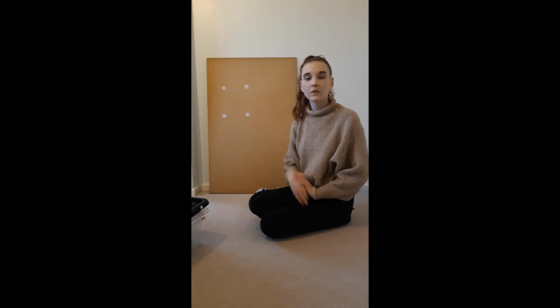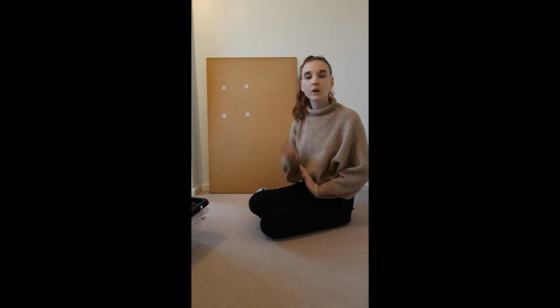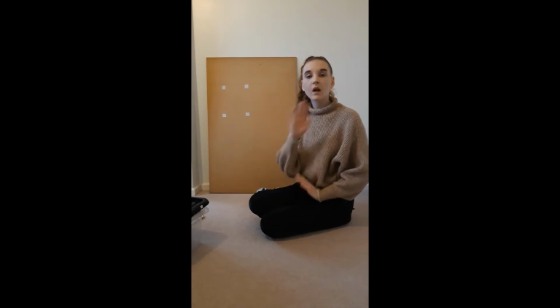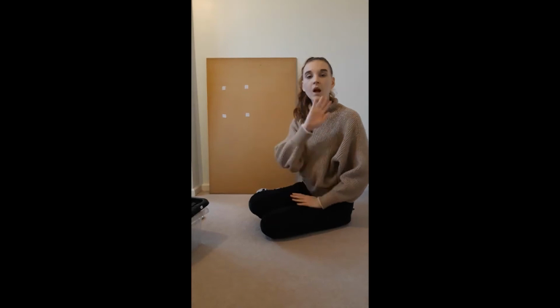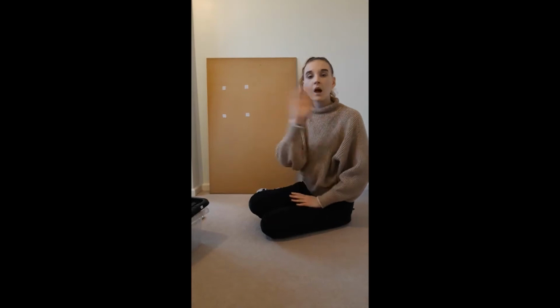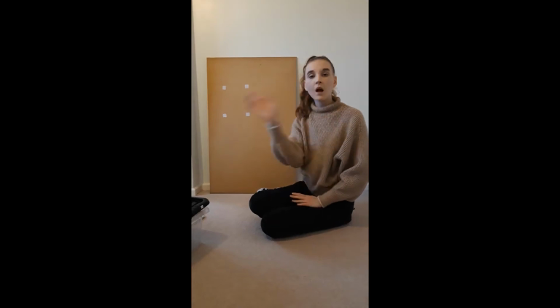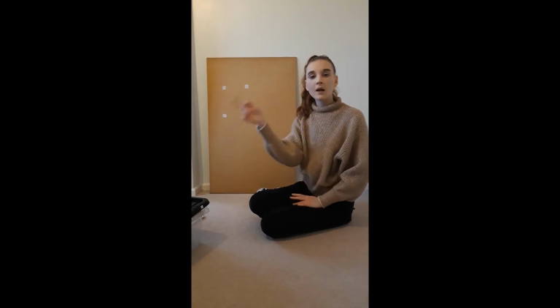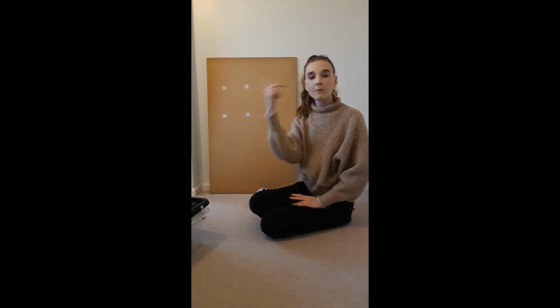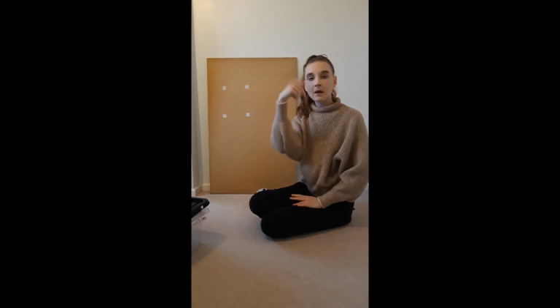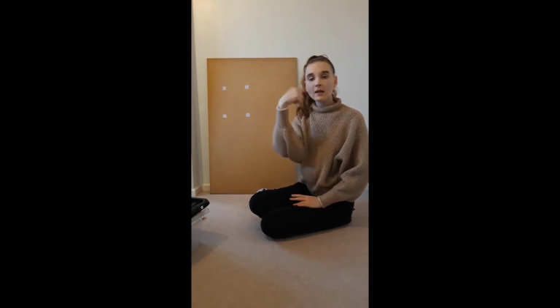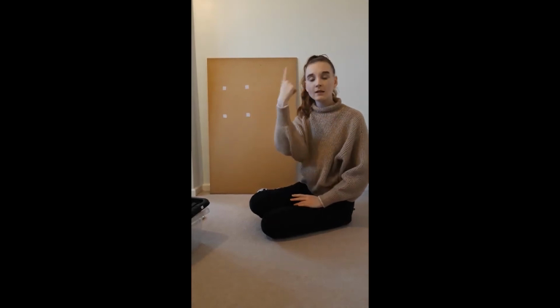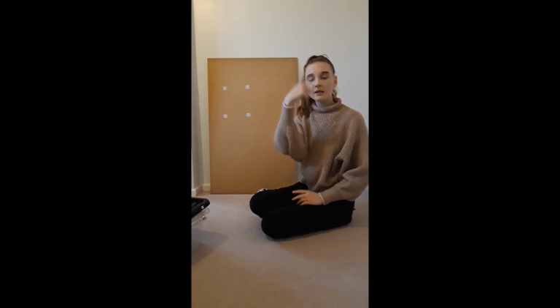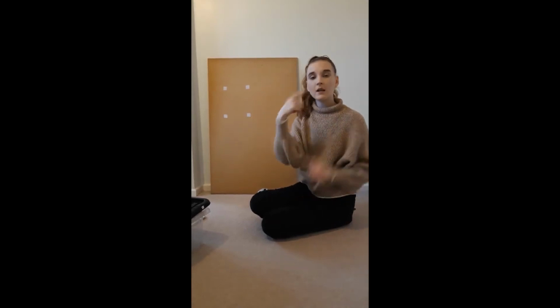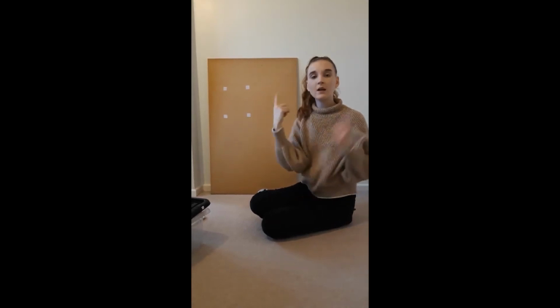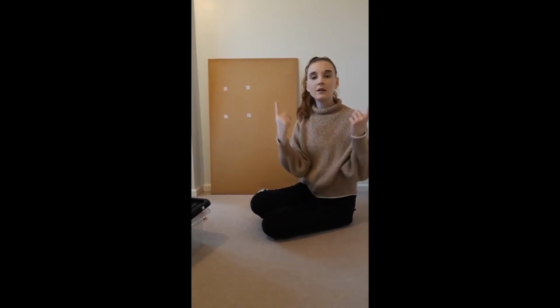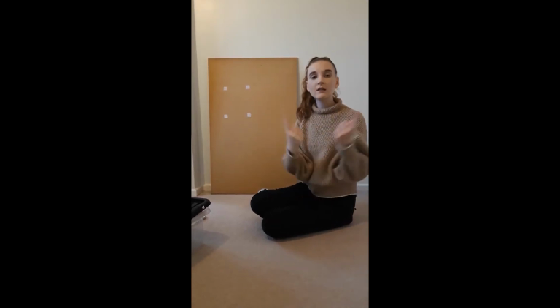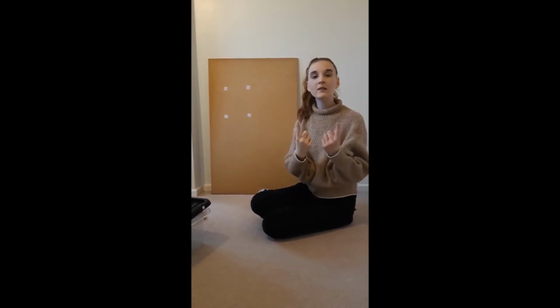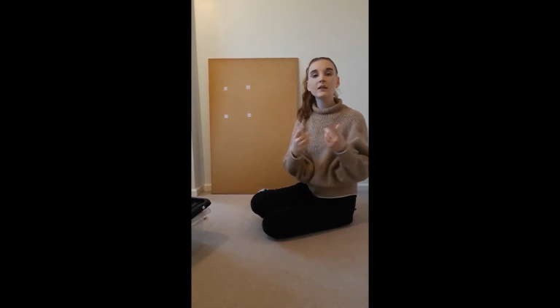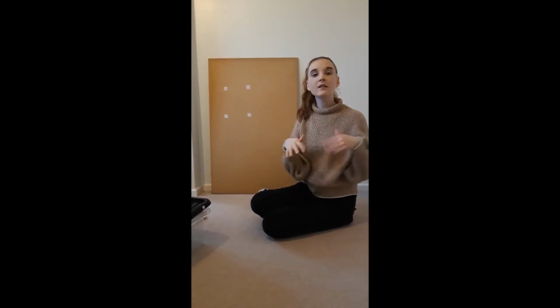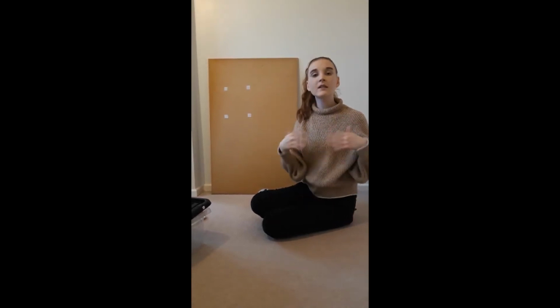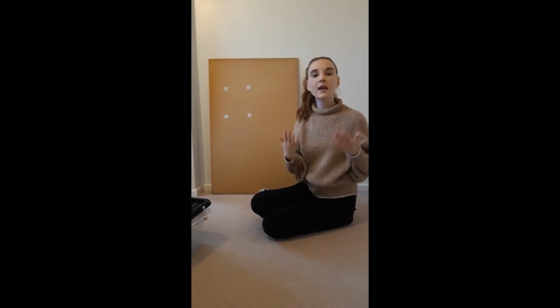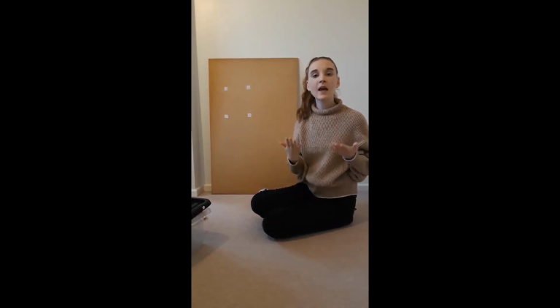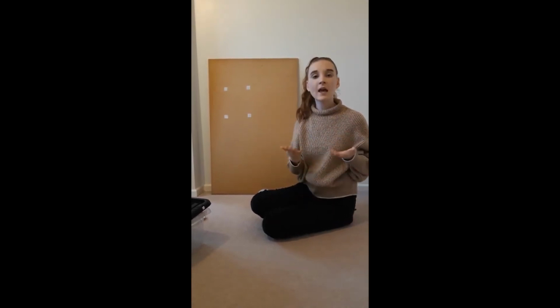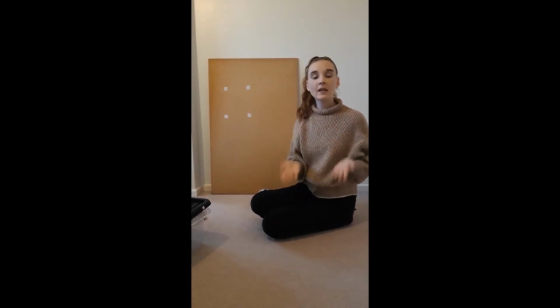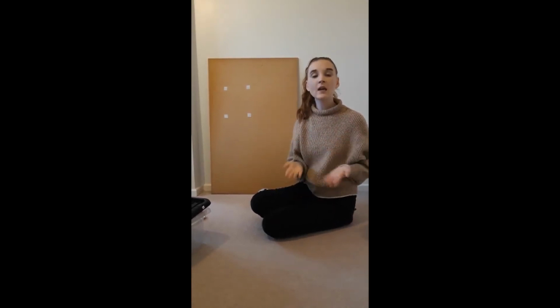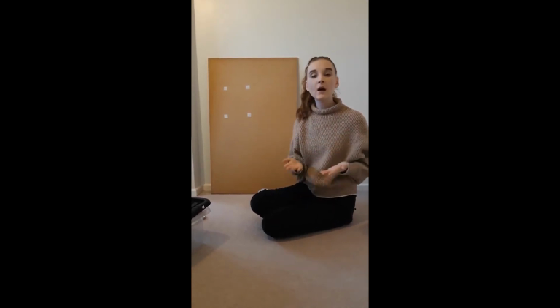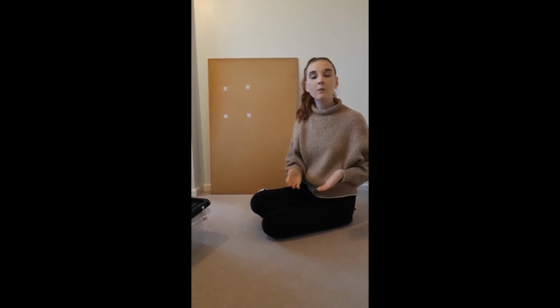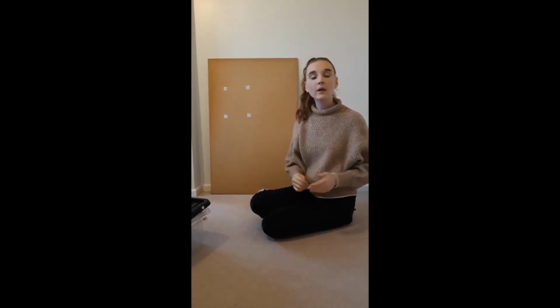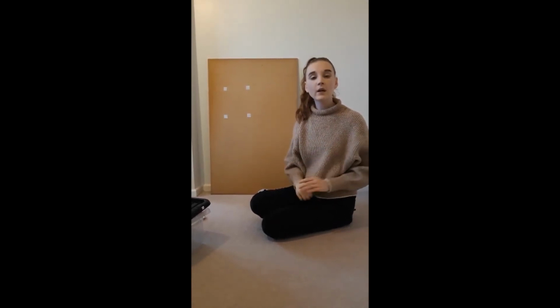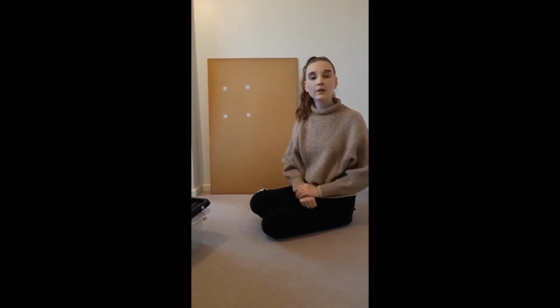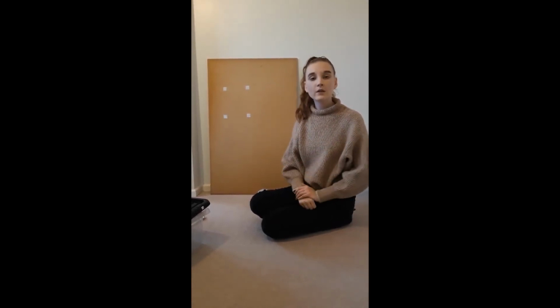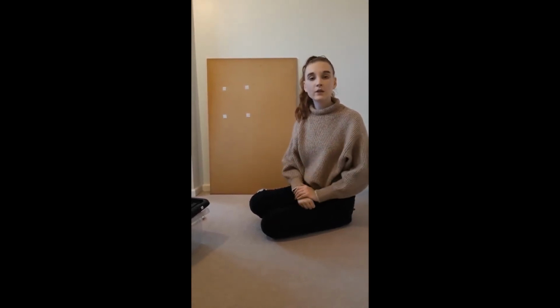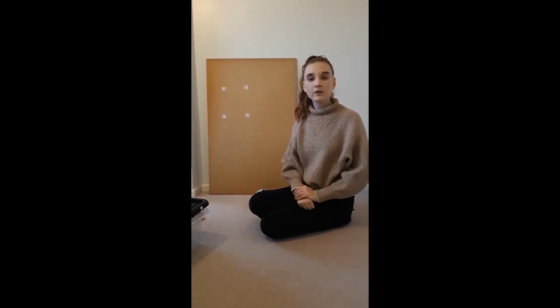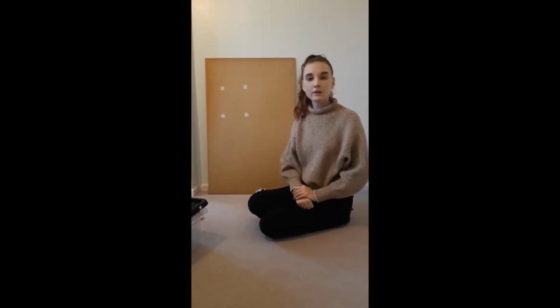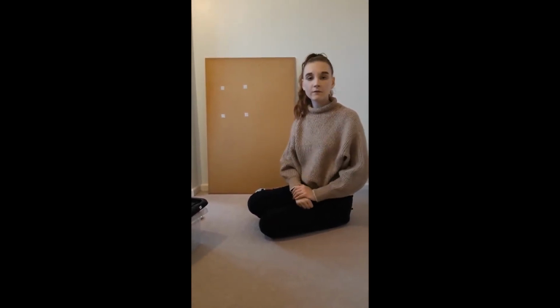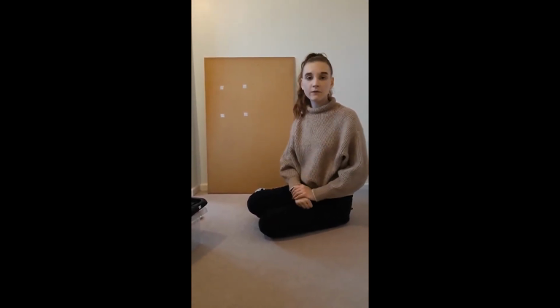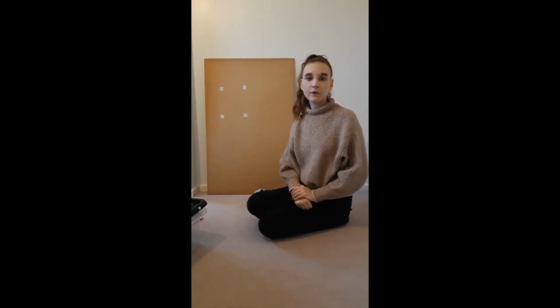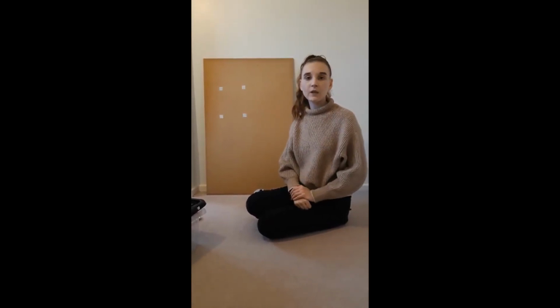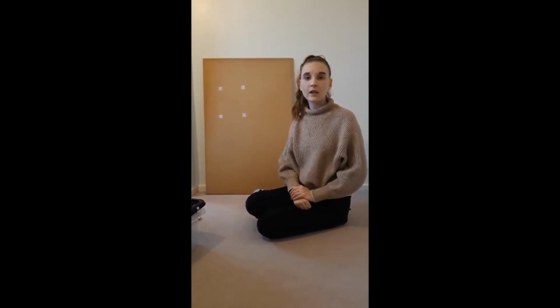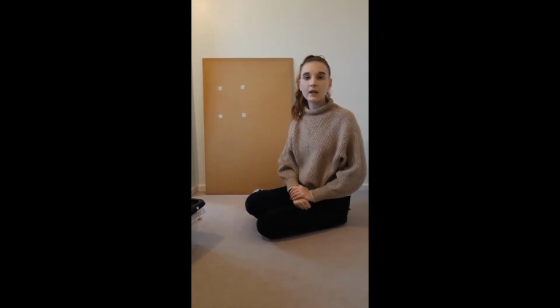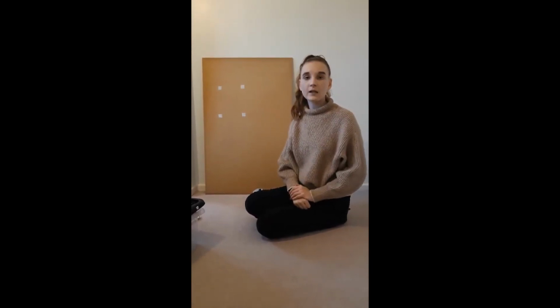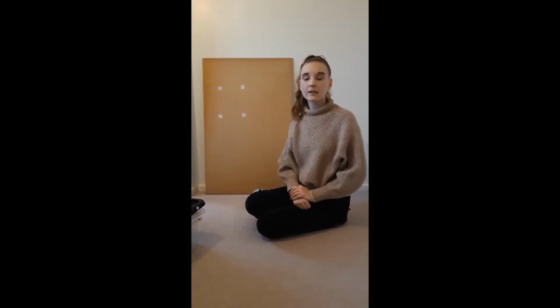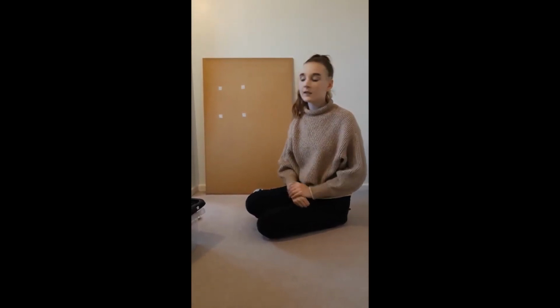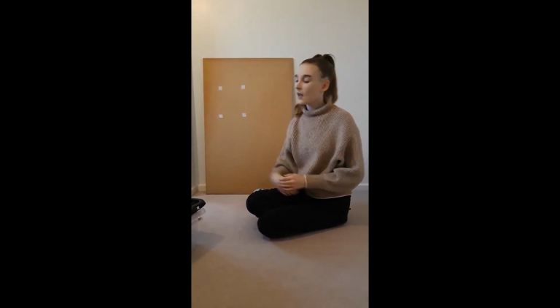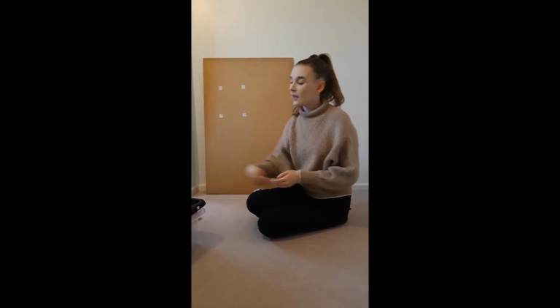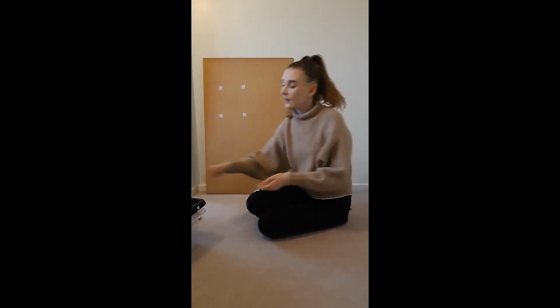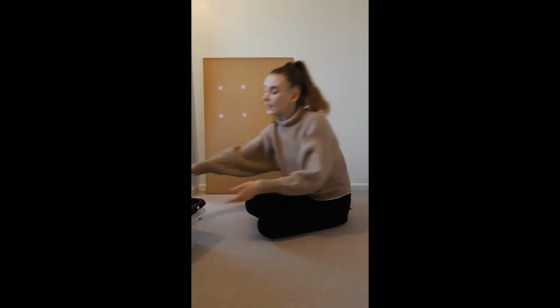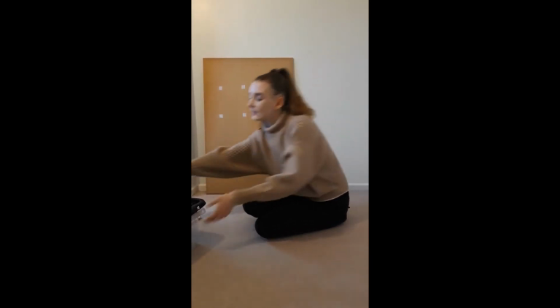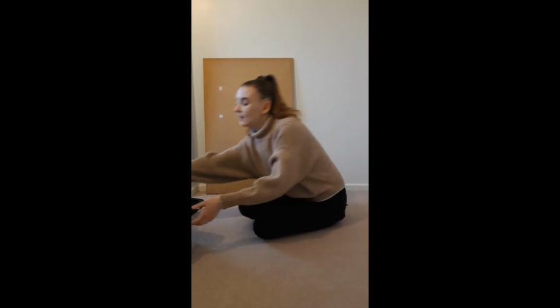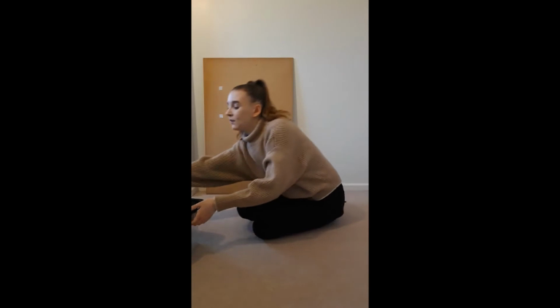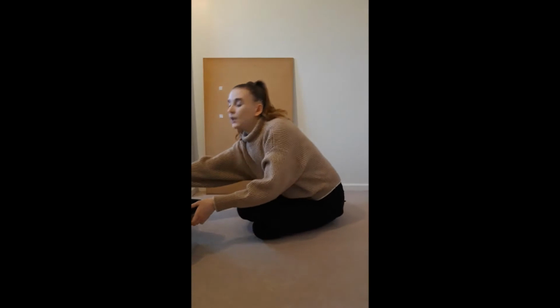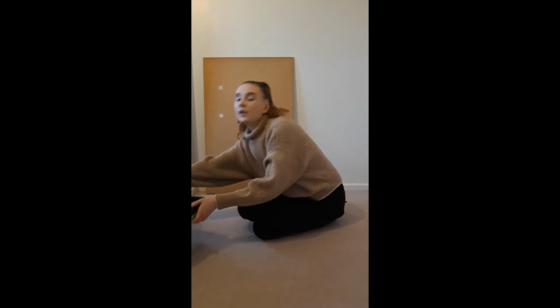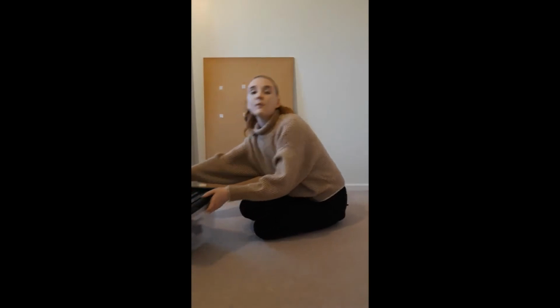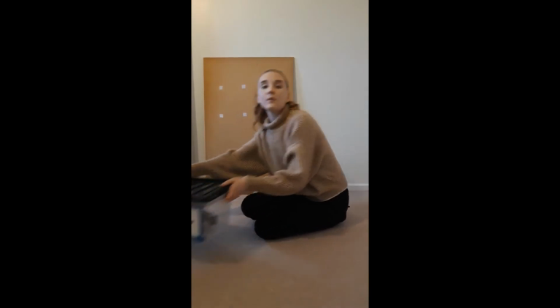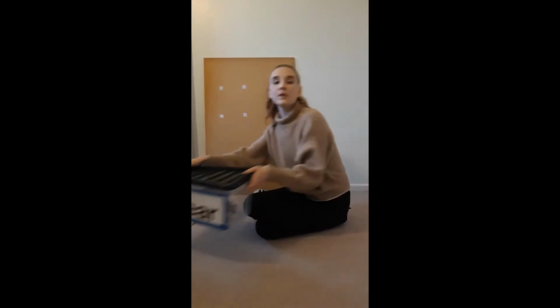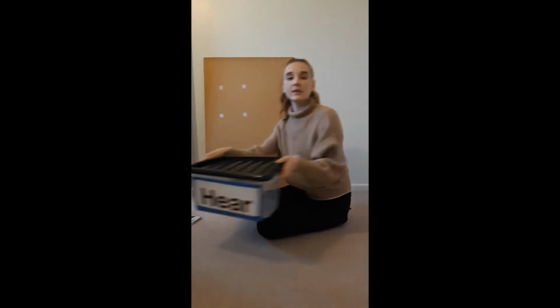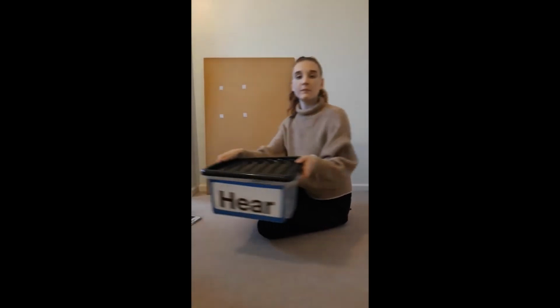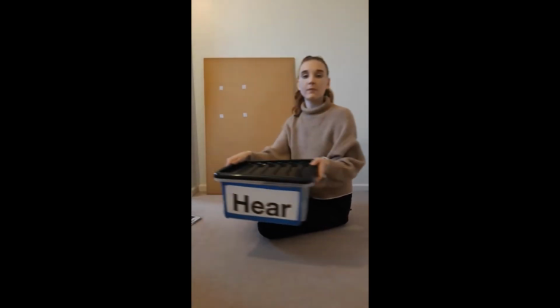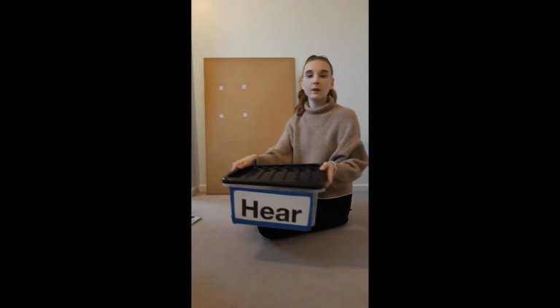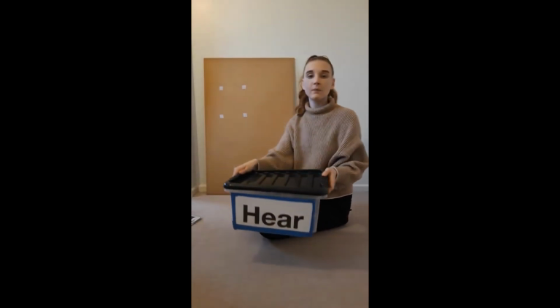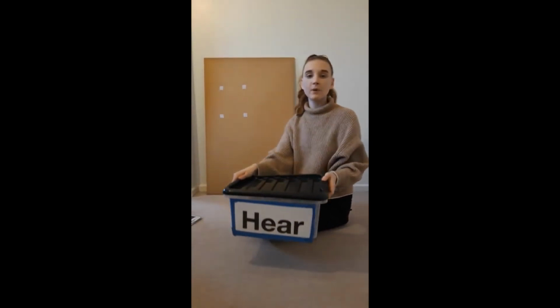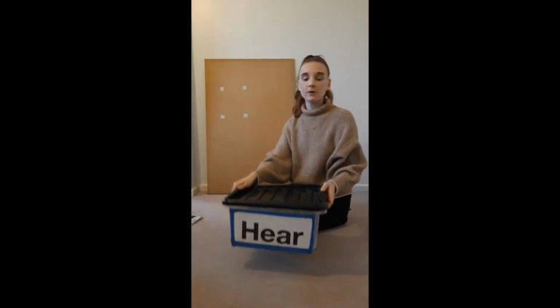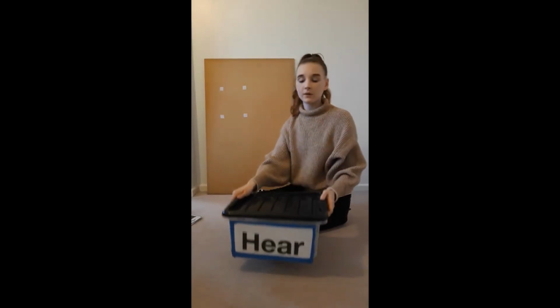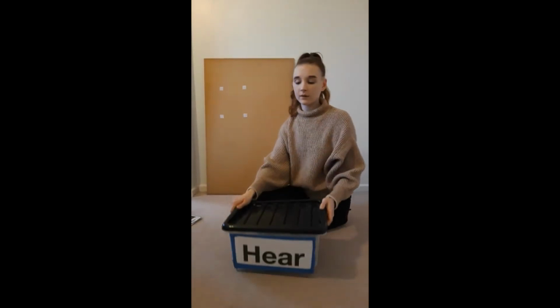Hi Panda Class, today we're going to do some phonics. Let's have a look at what's in my box.